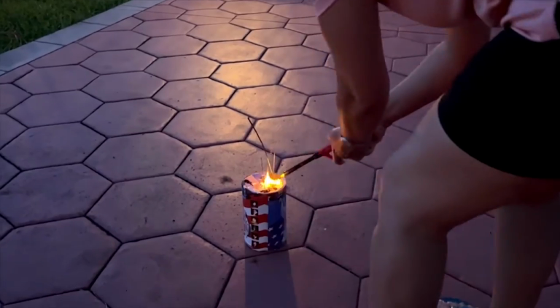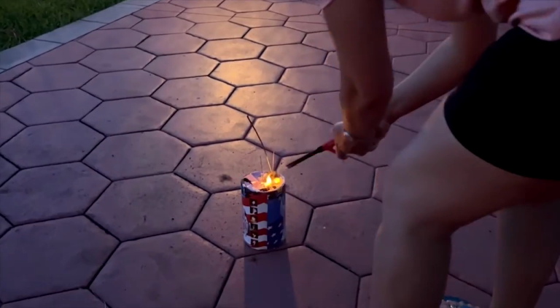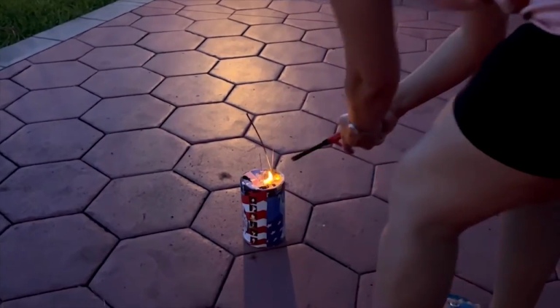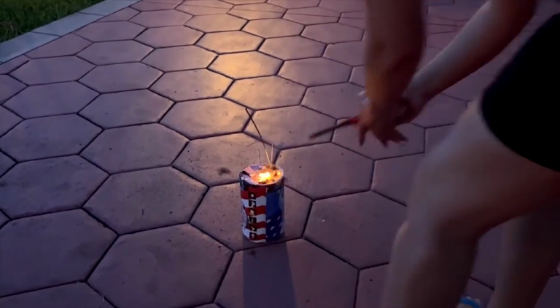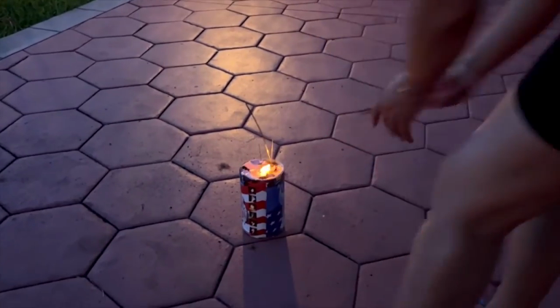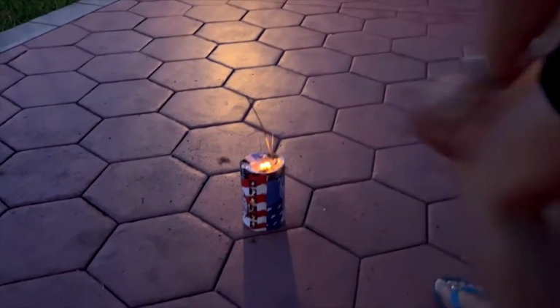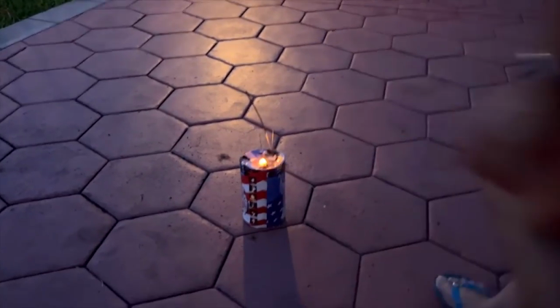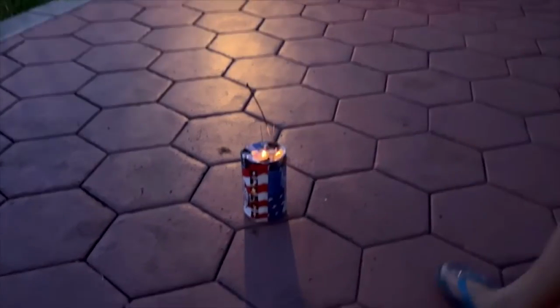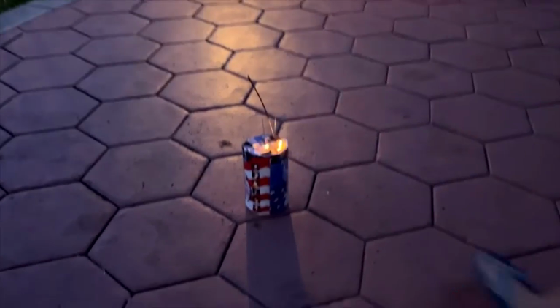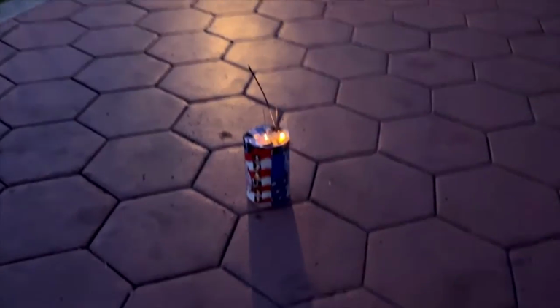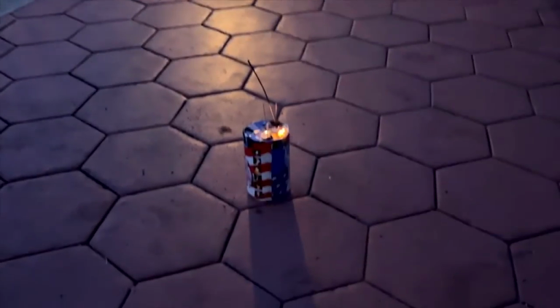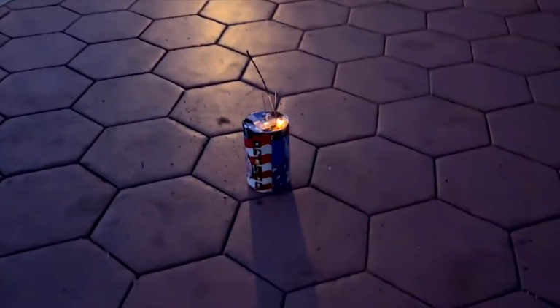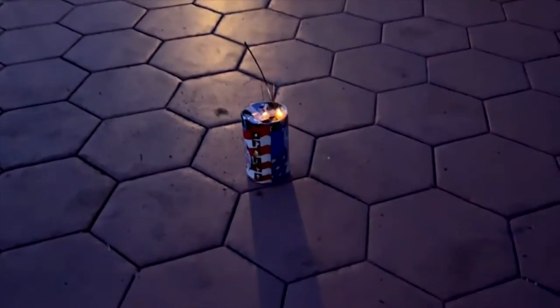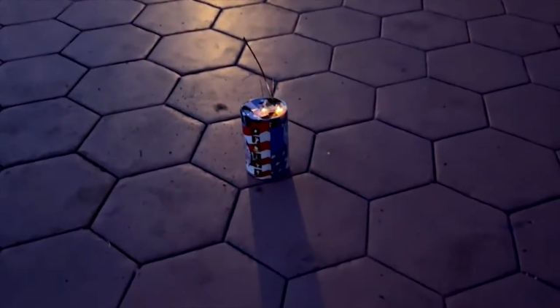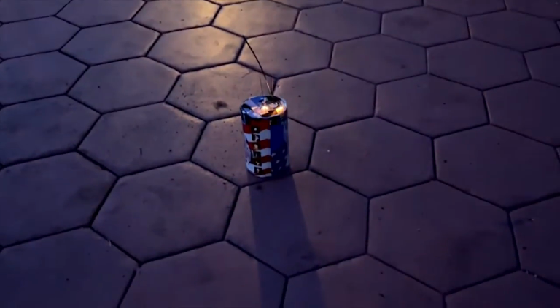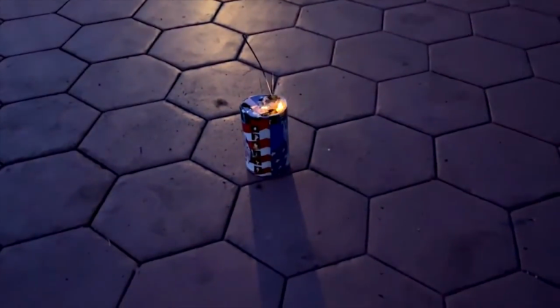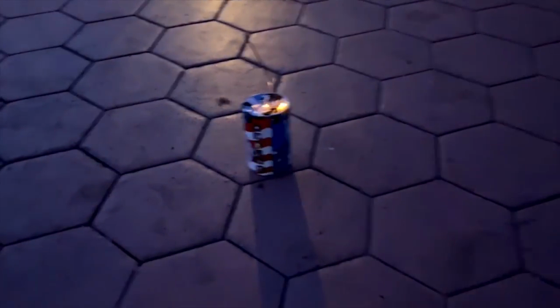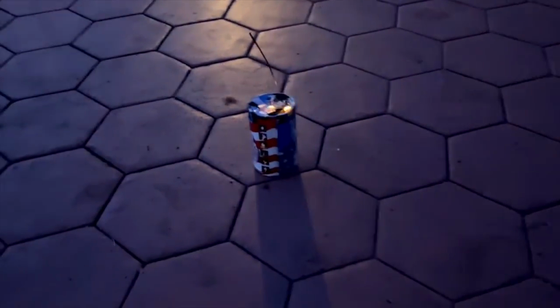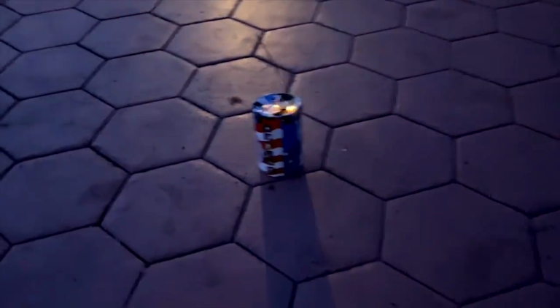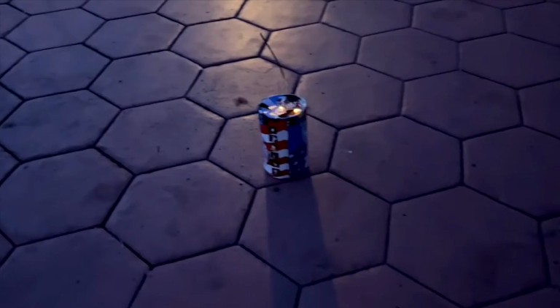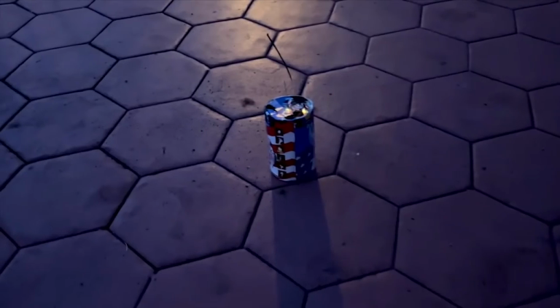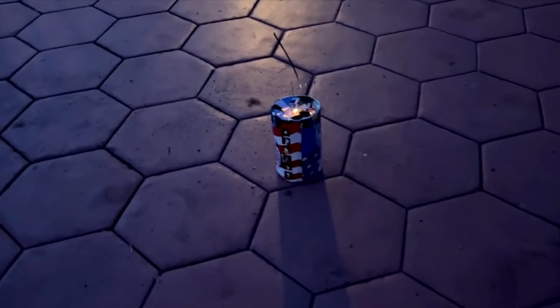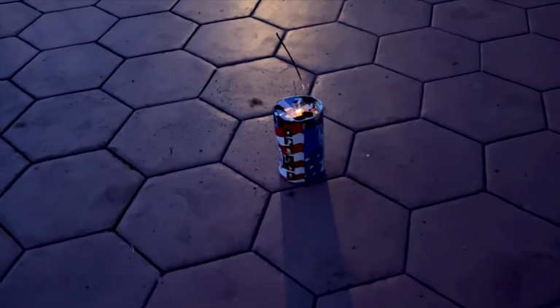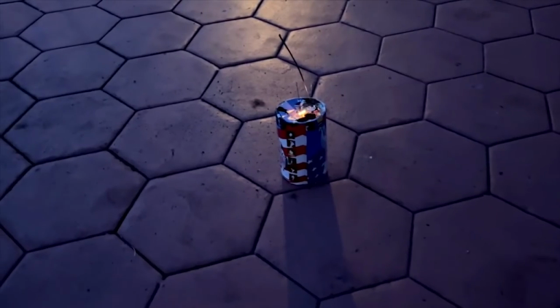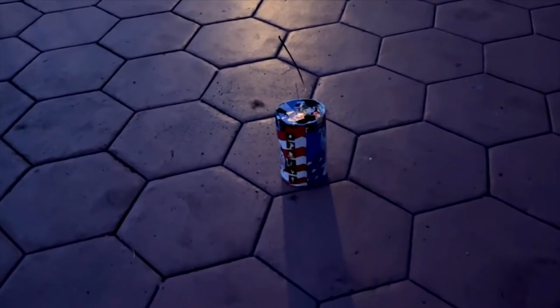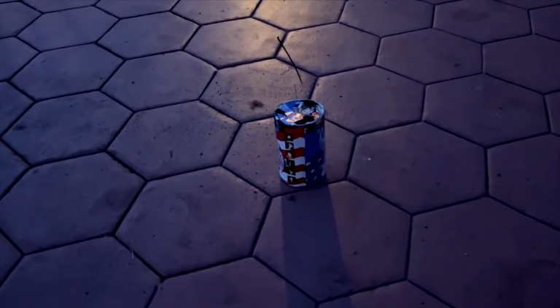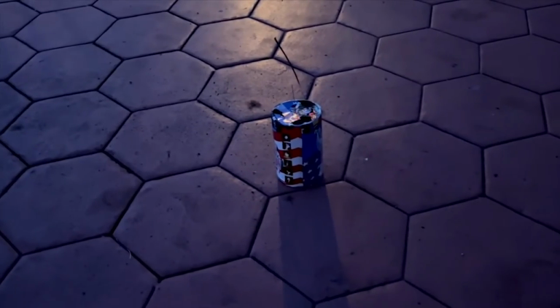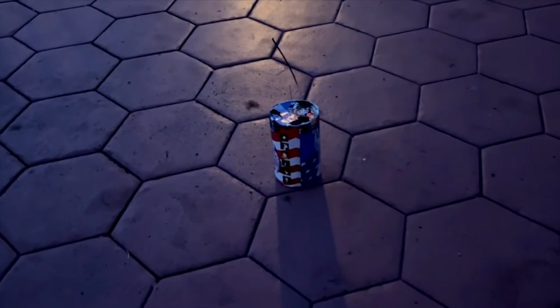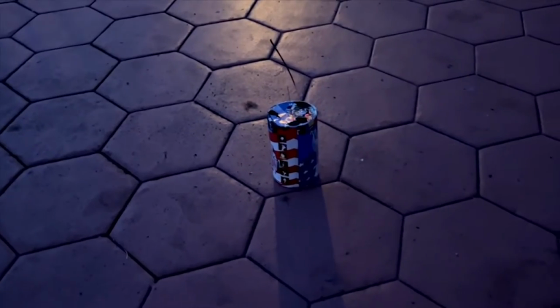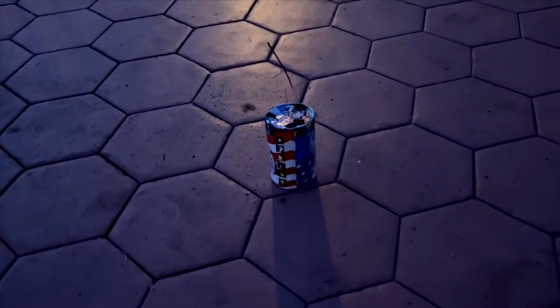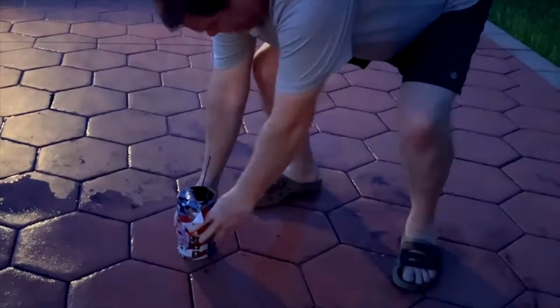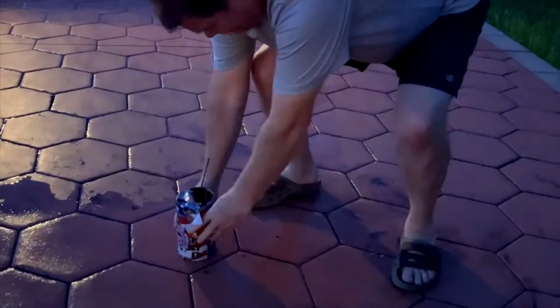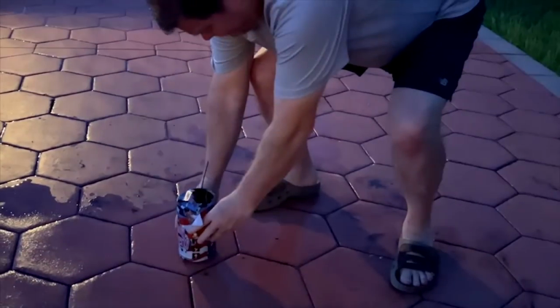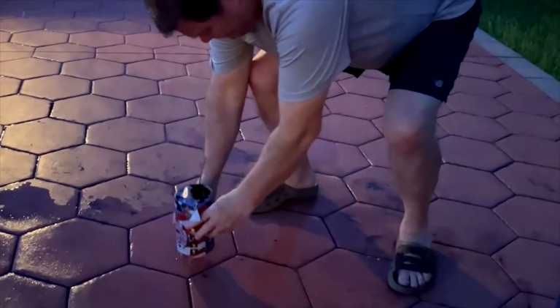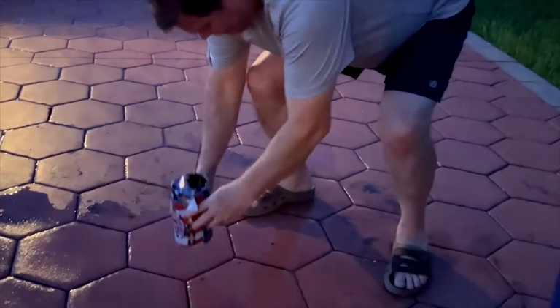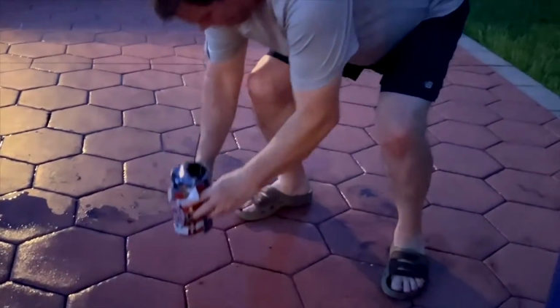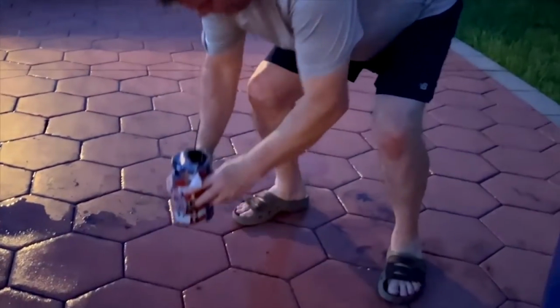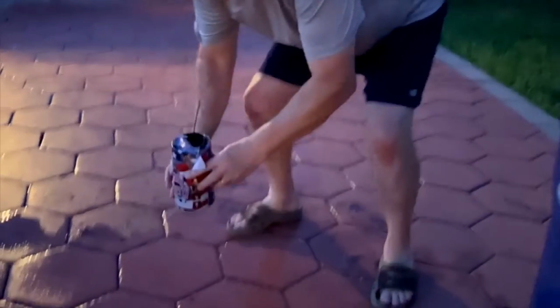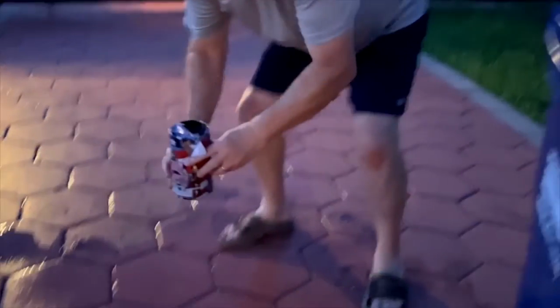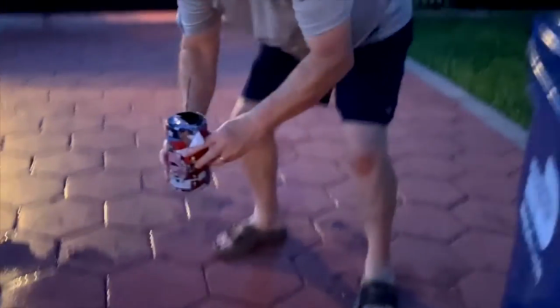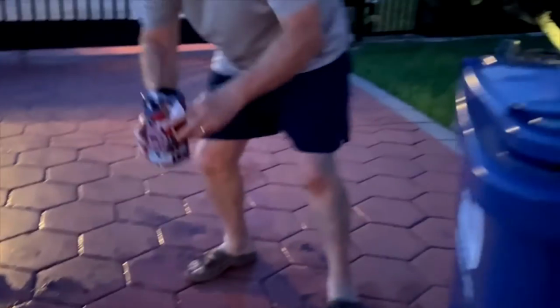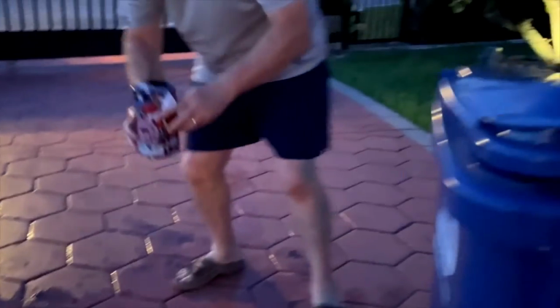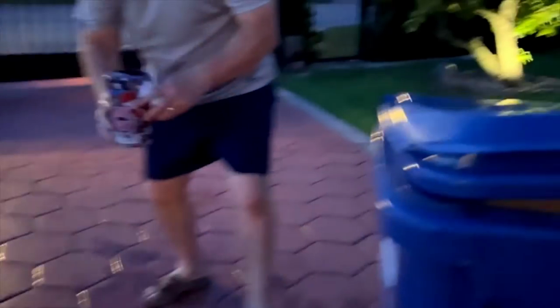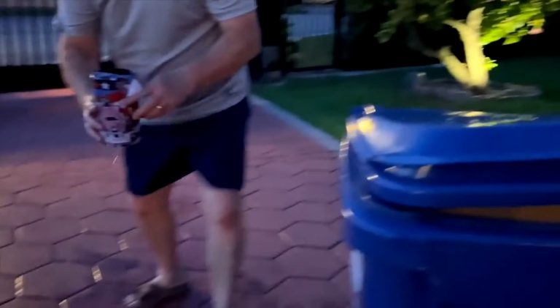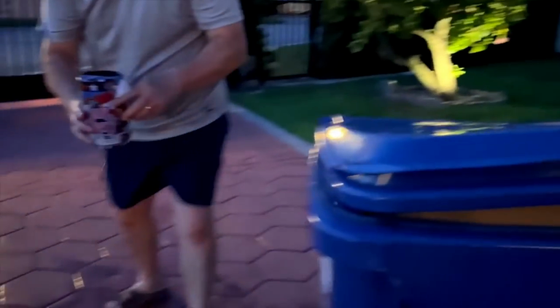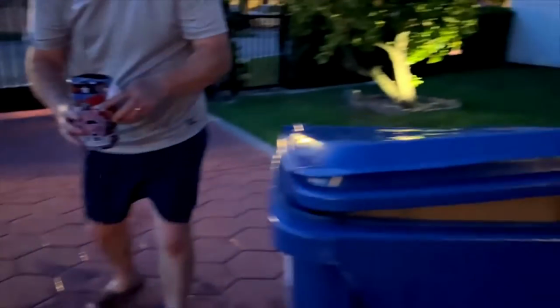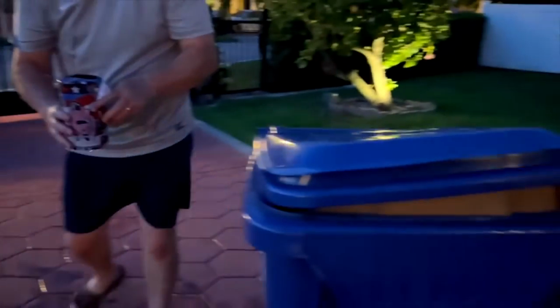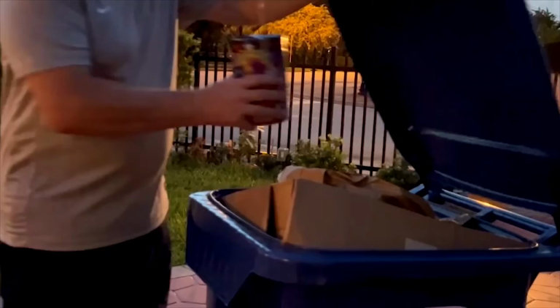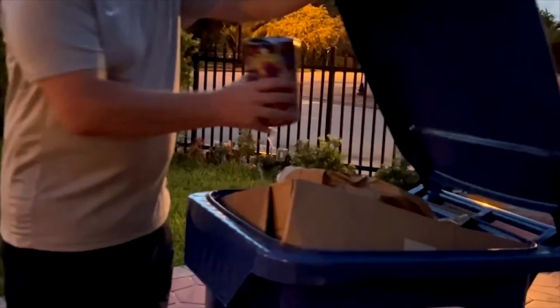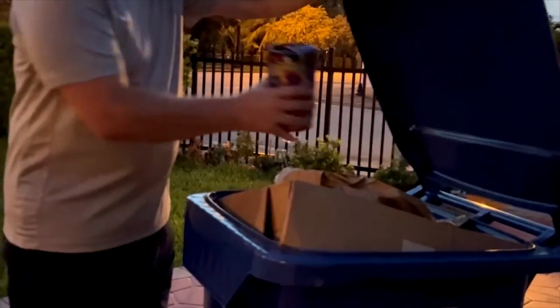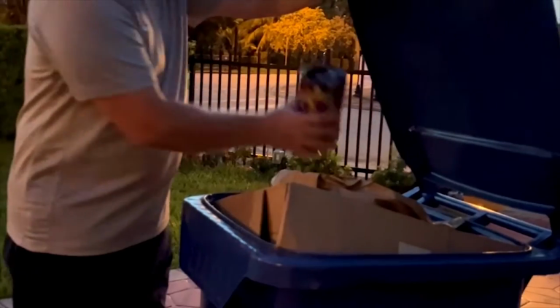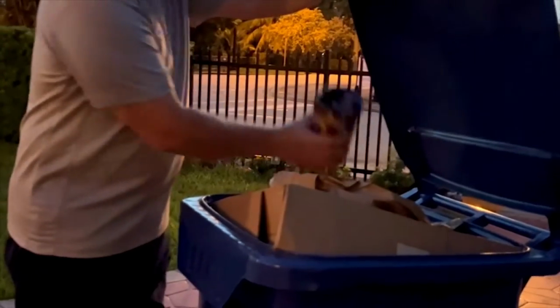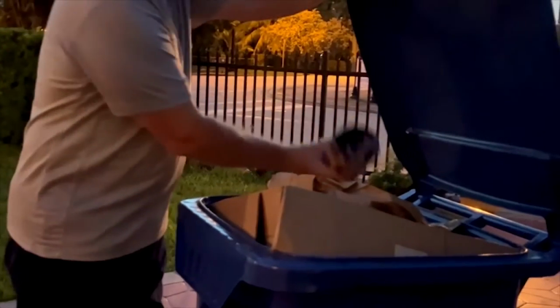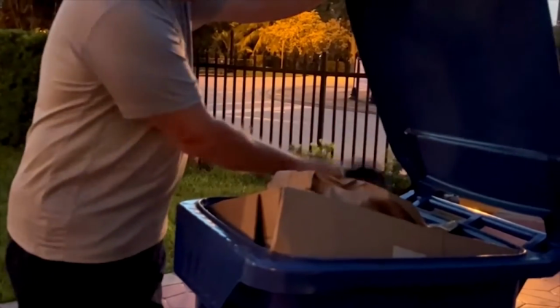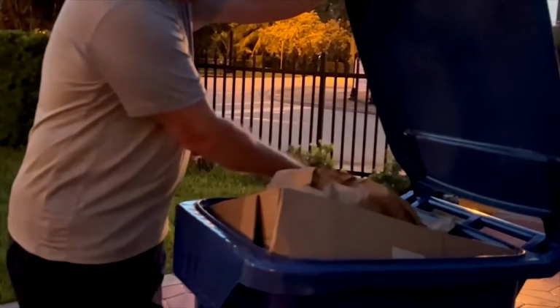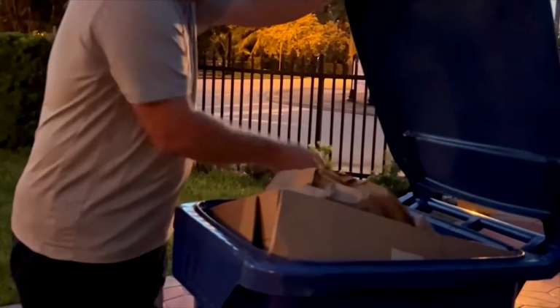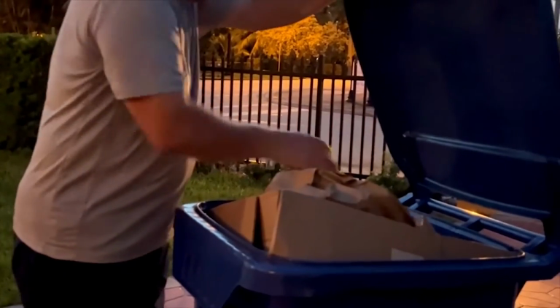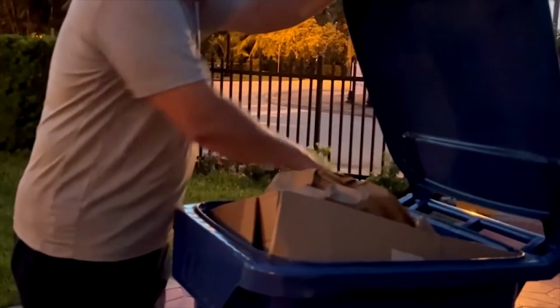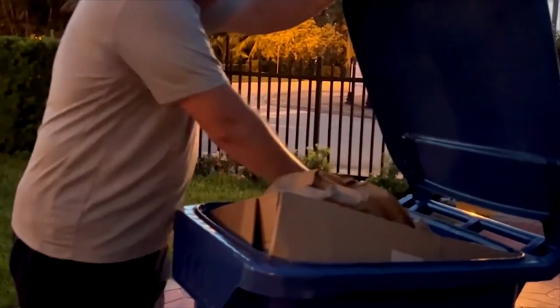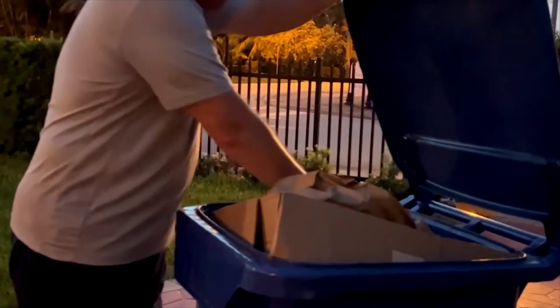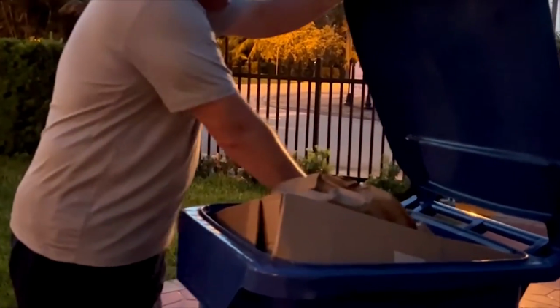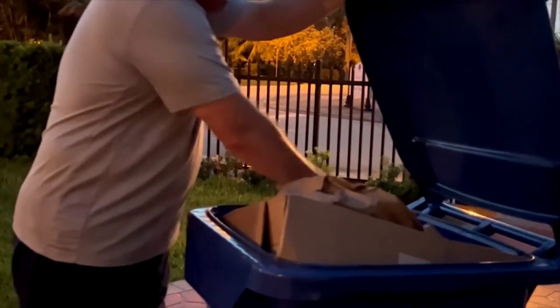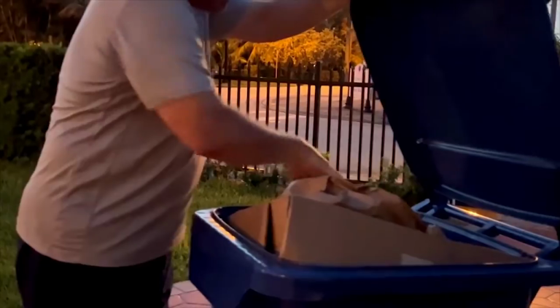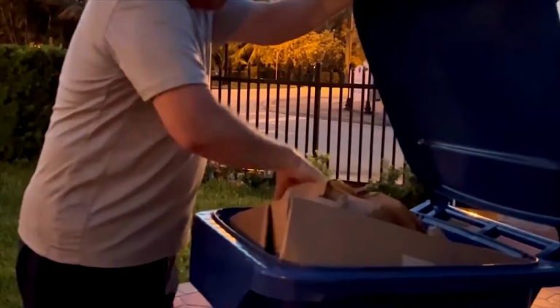If a firework does not light in the first attempt, it may be a dud and can malfunction. So please don't try again and just discard it.